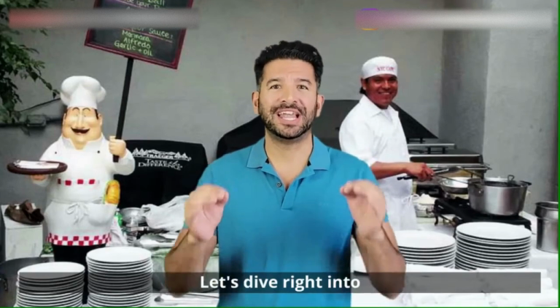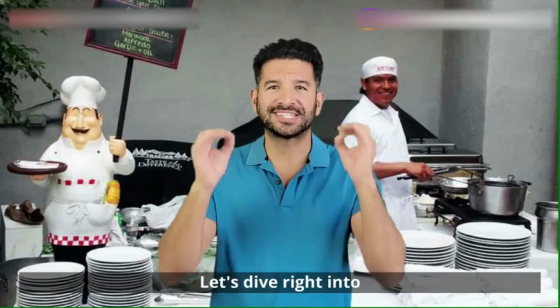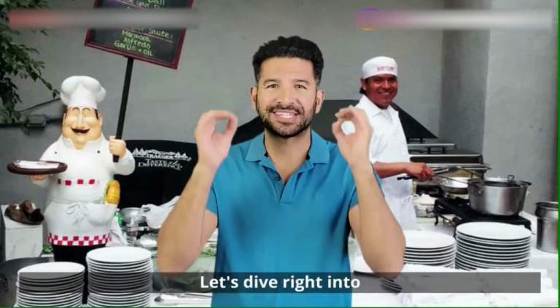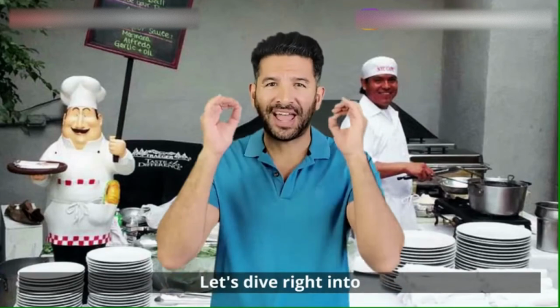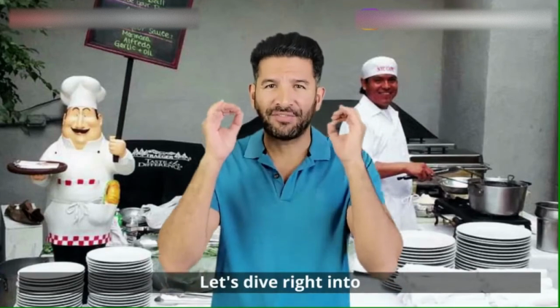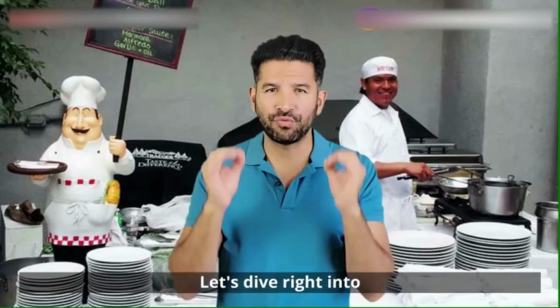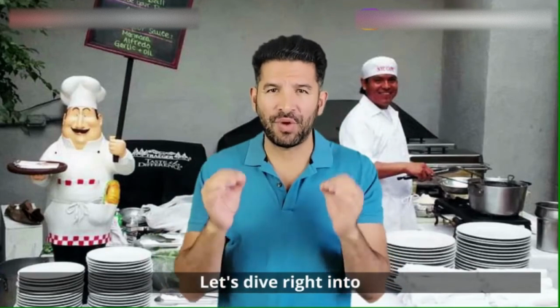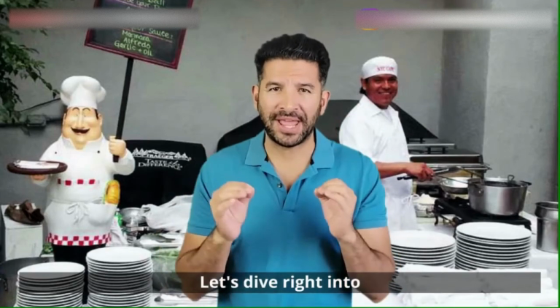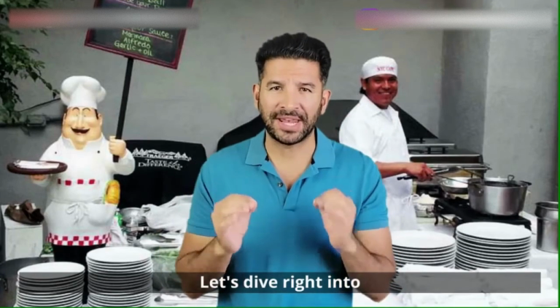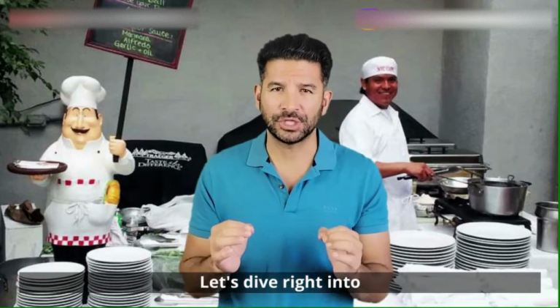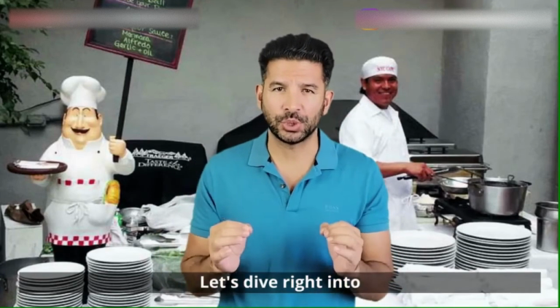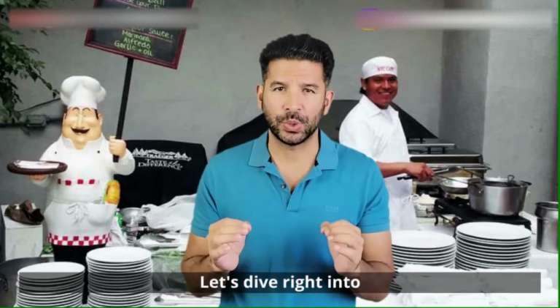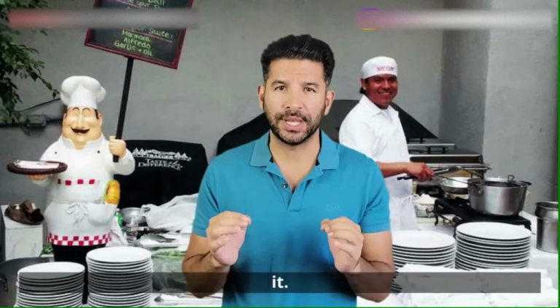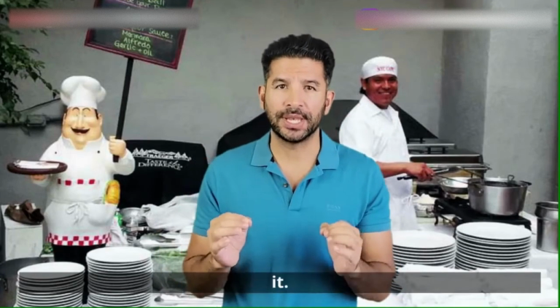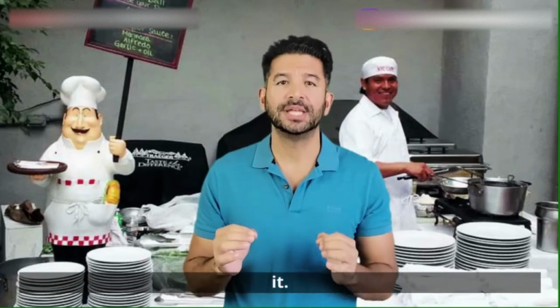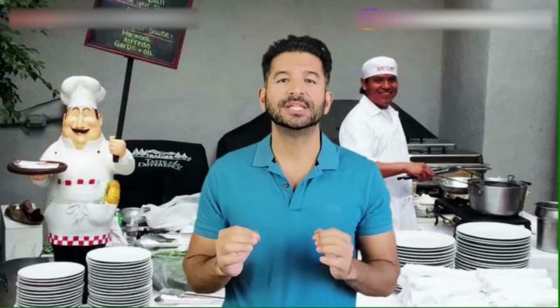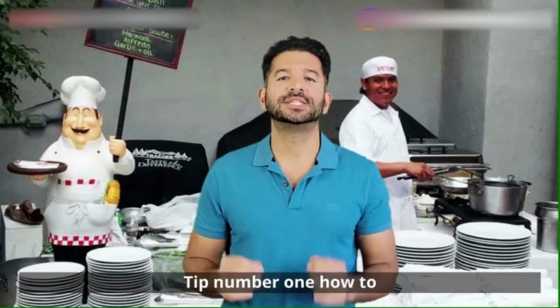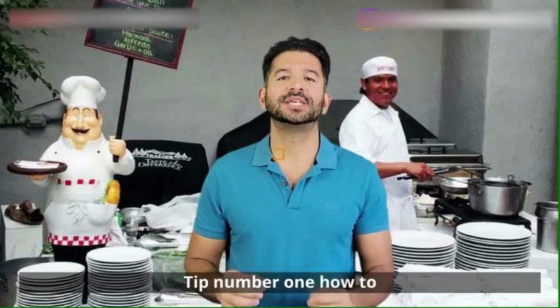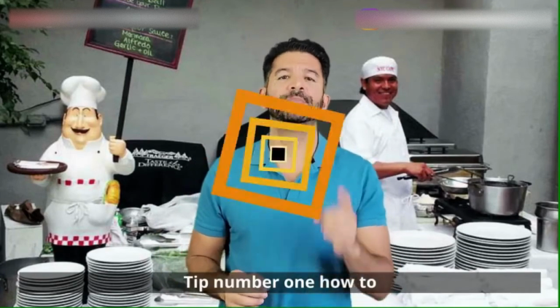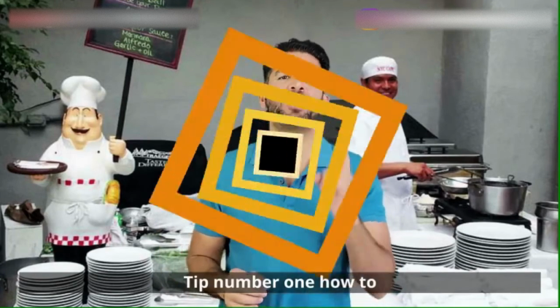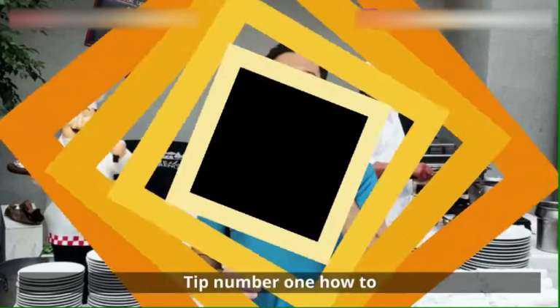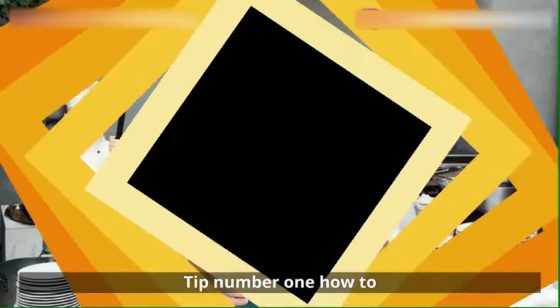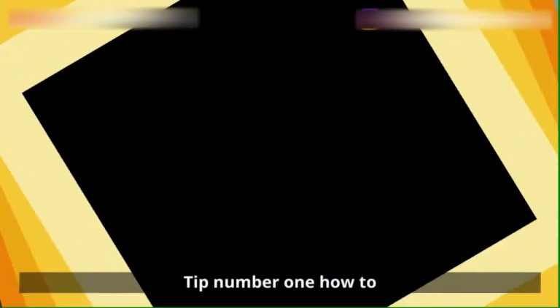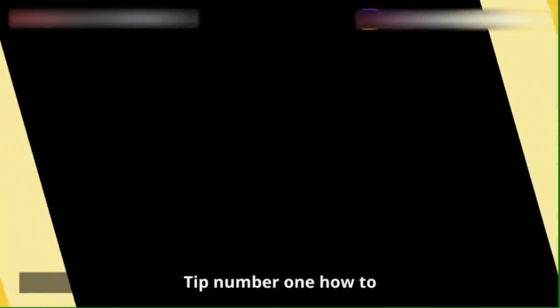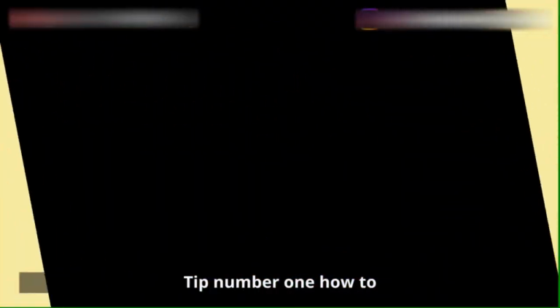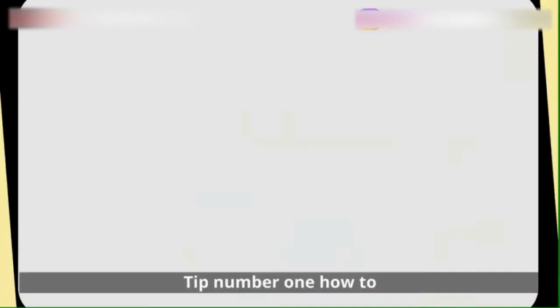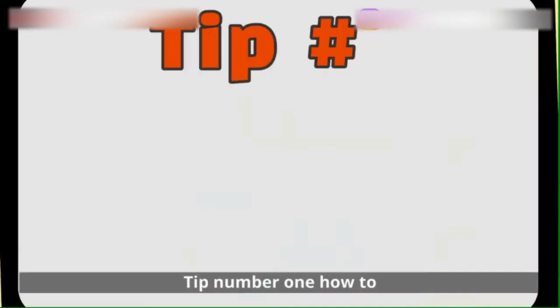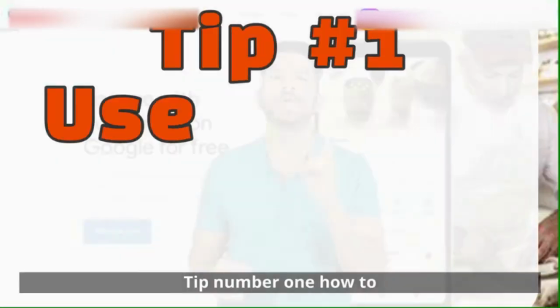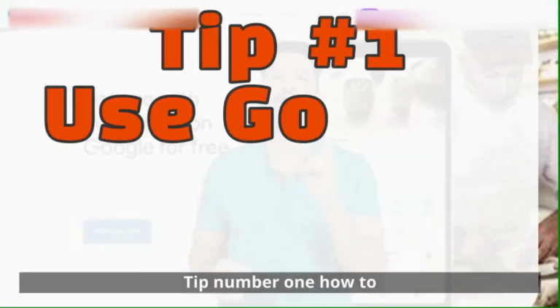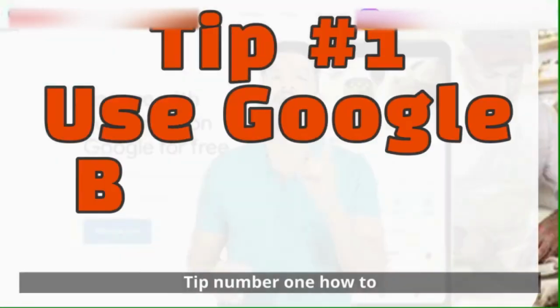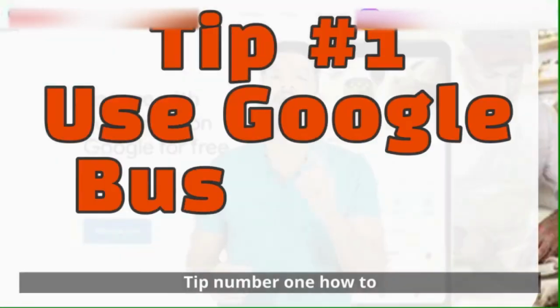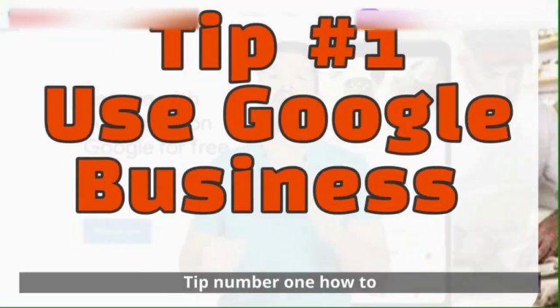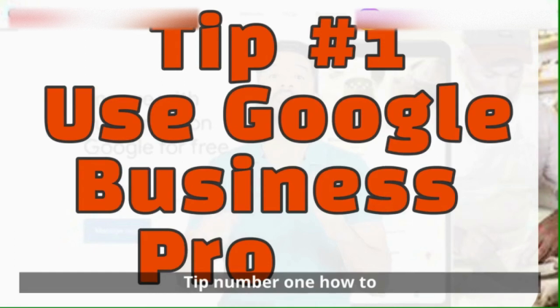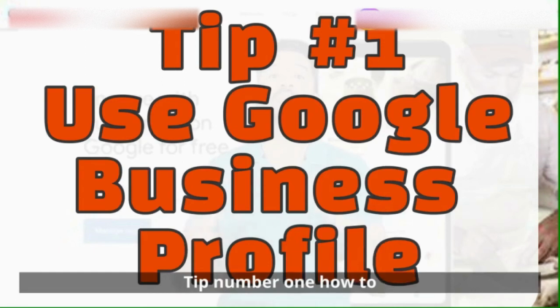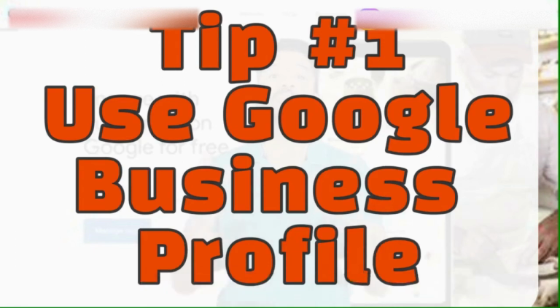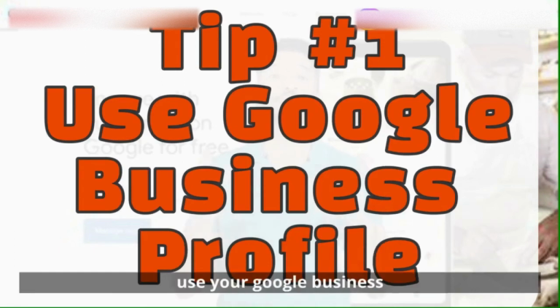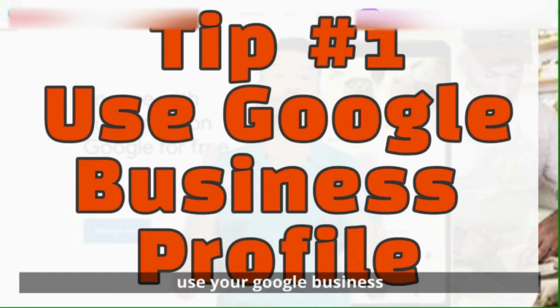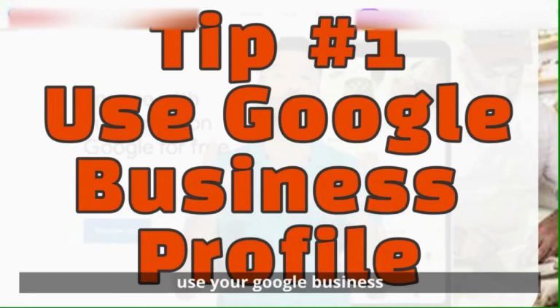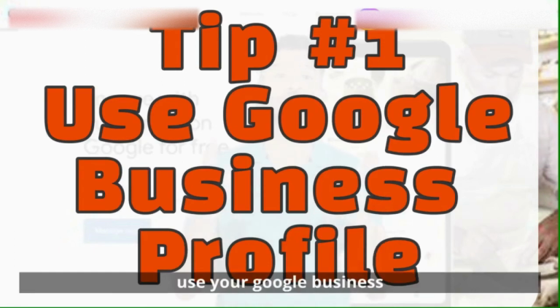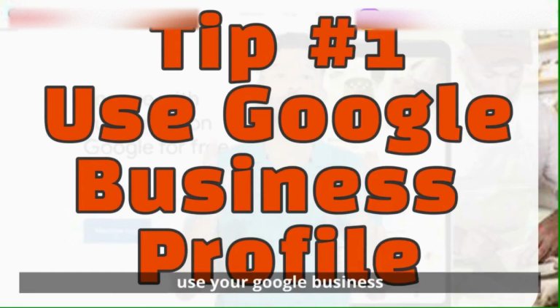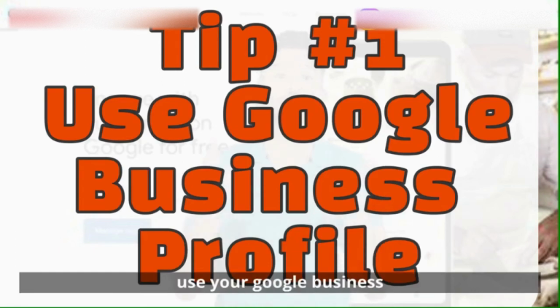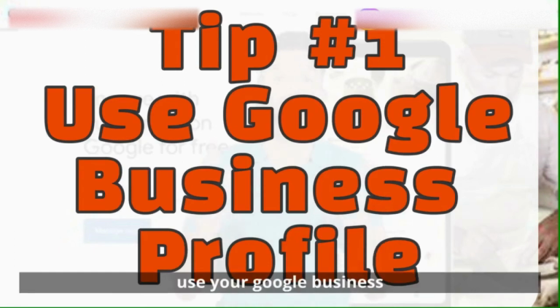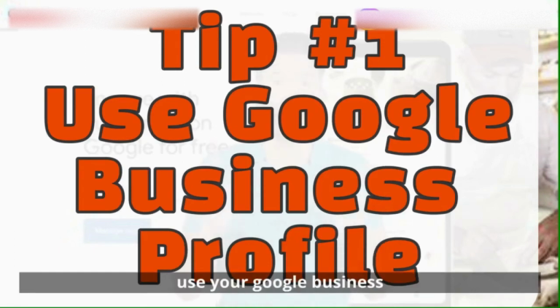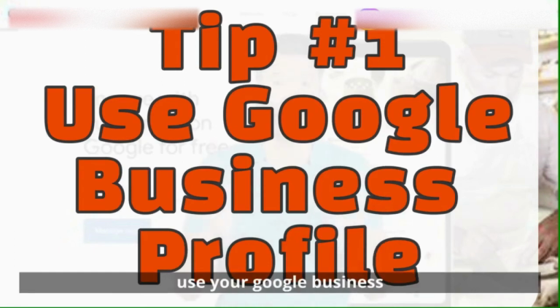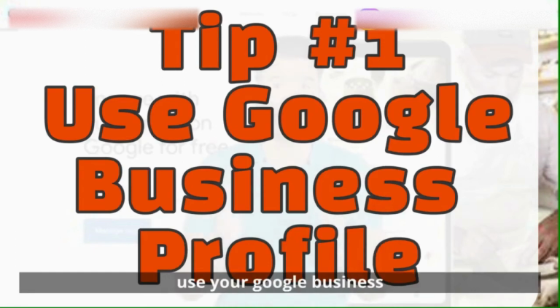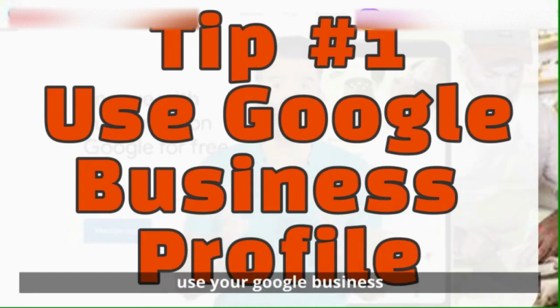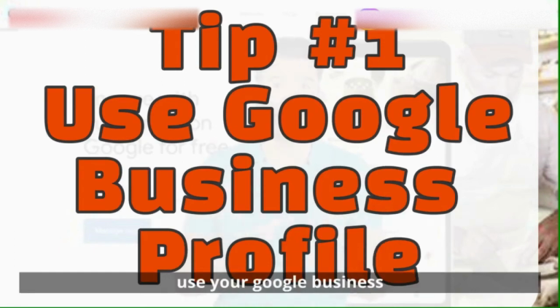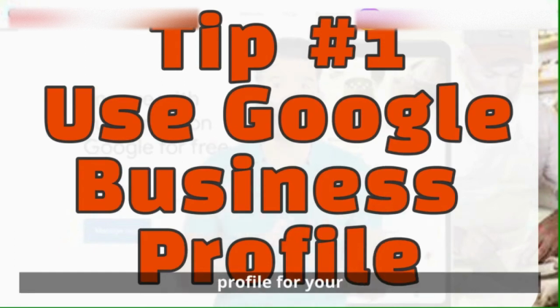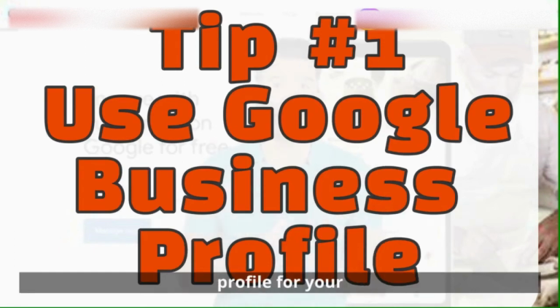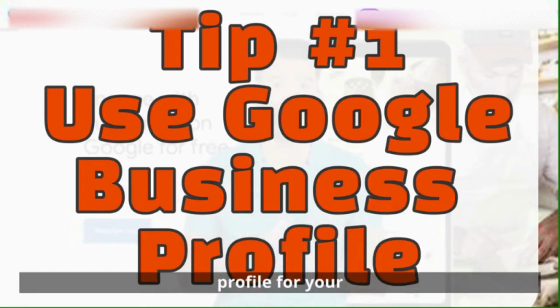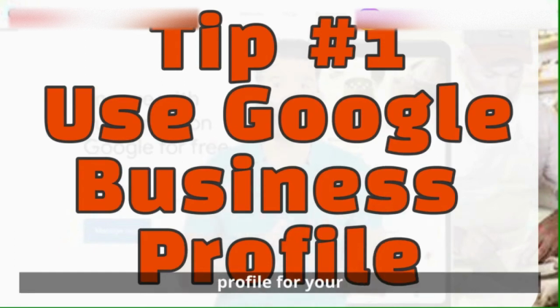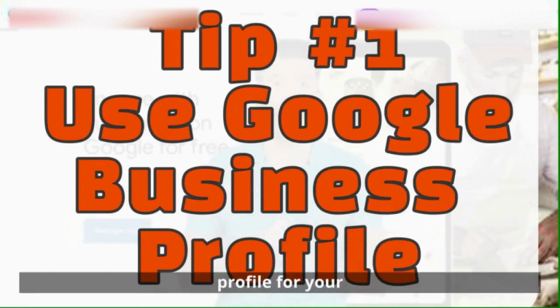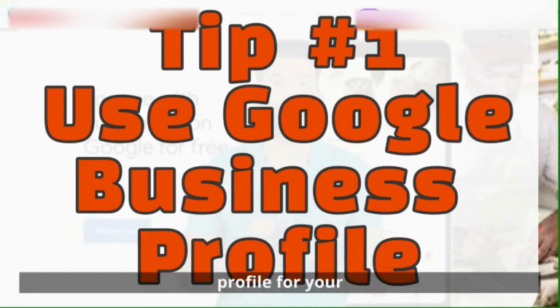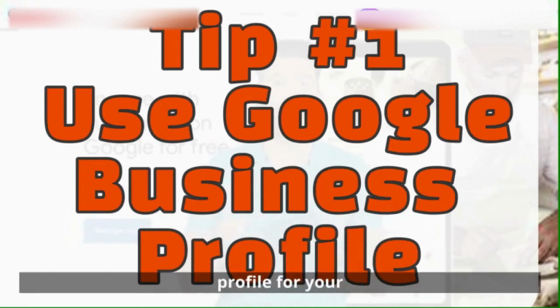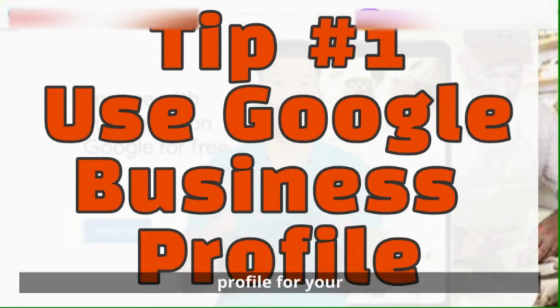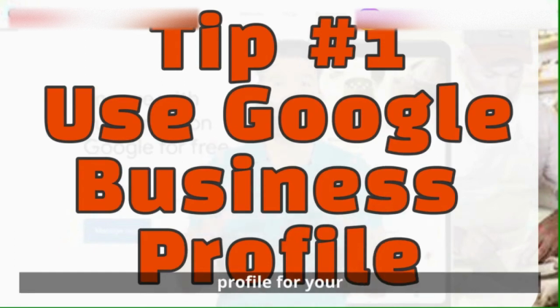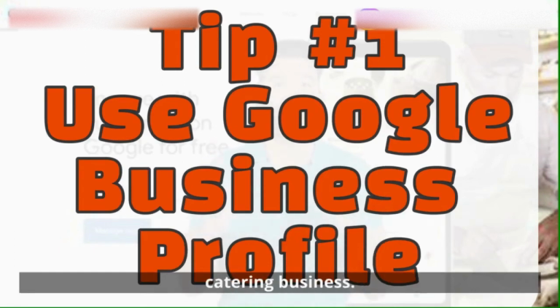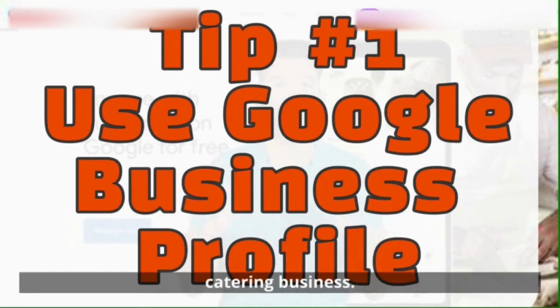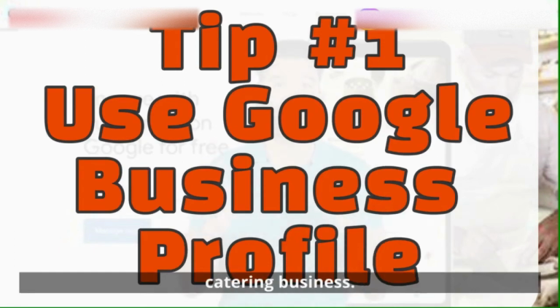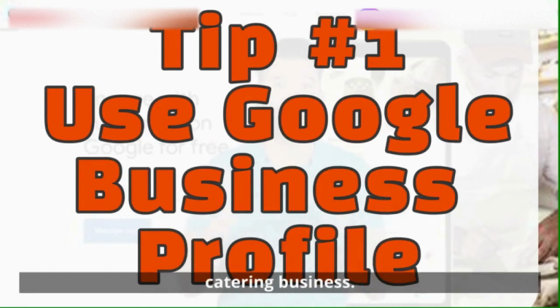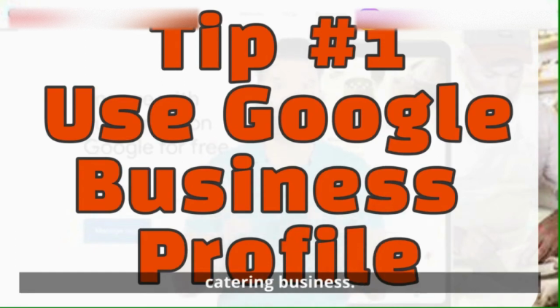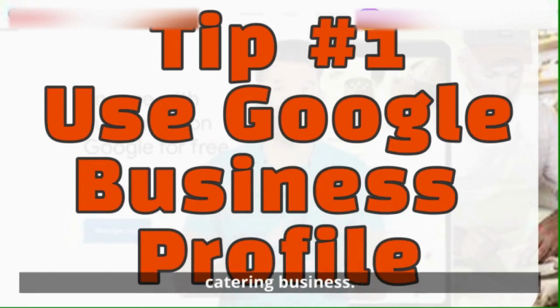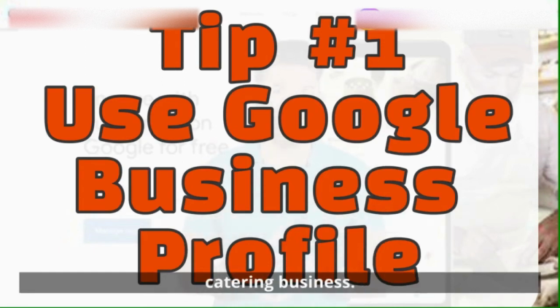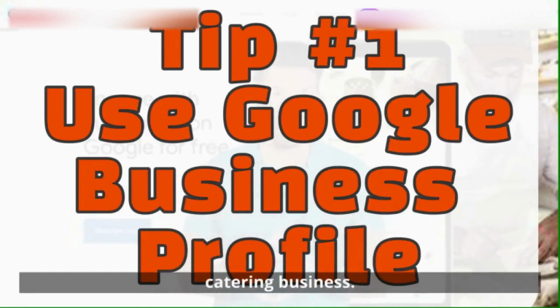Let's dive right into it. Tip number one: how to use your Google Business Profile for your catering business.